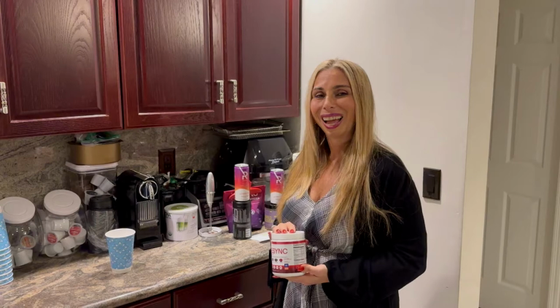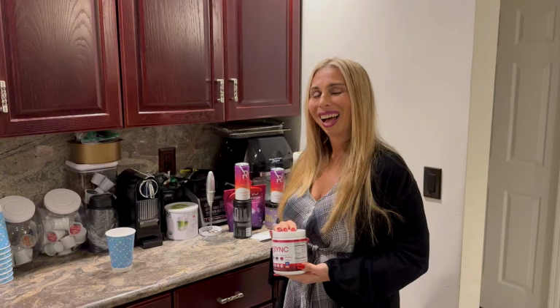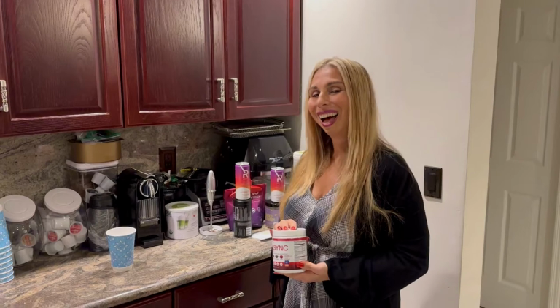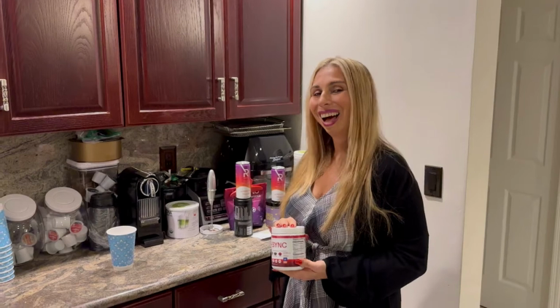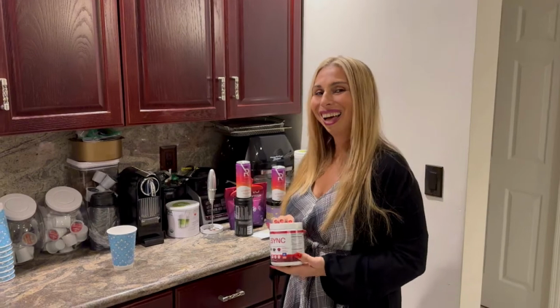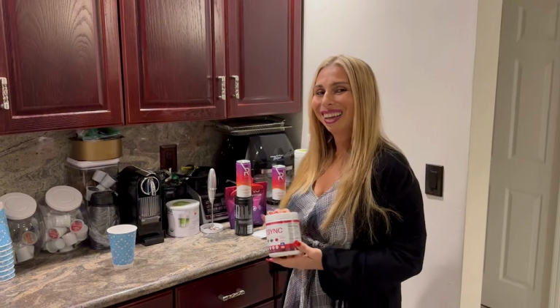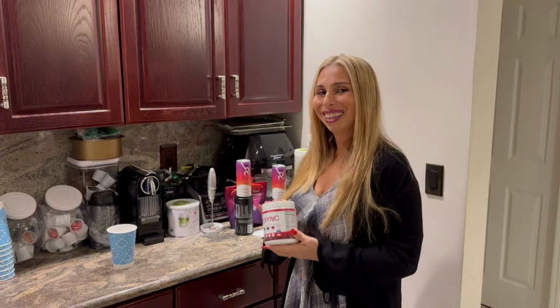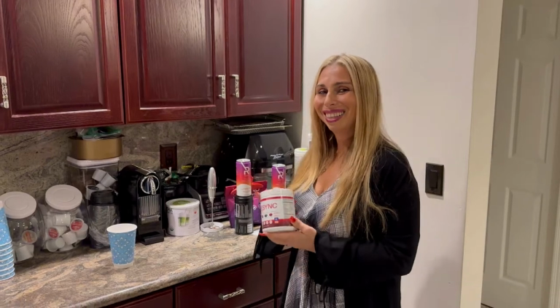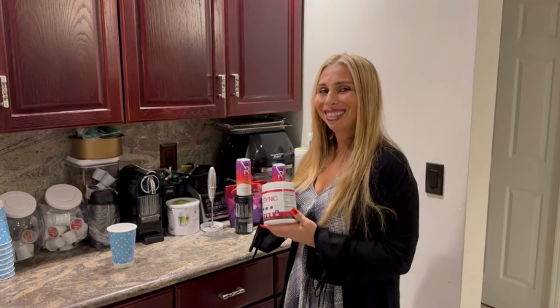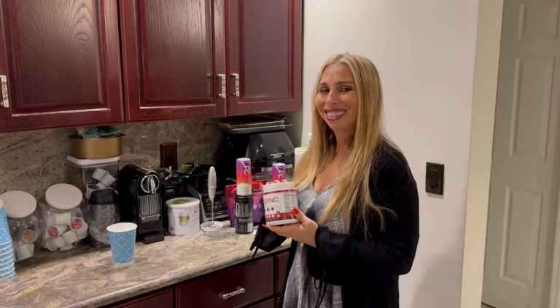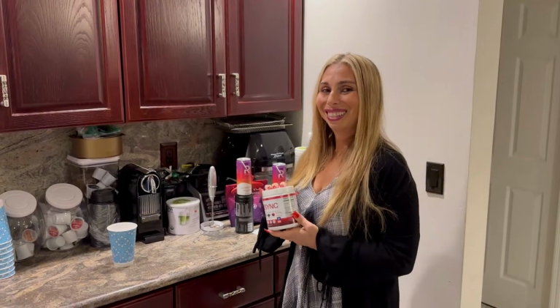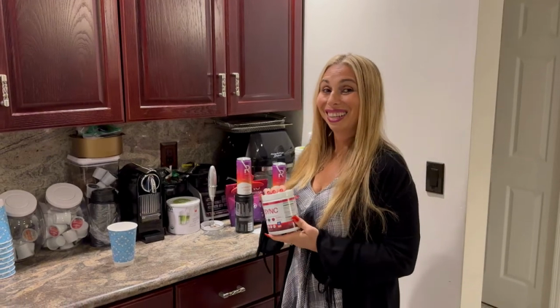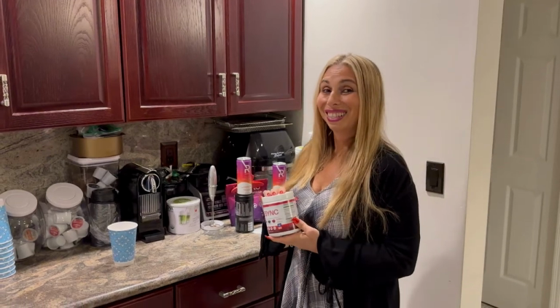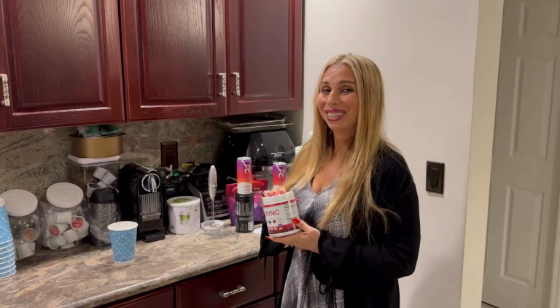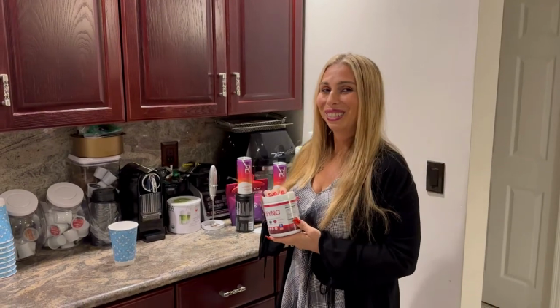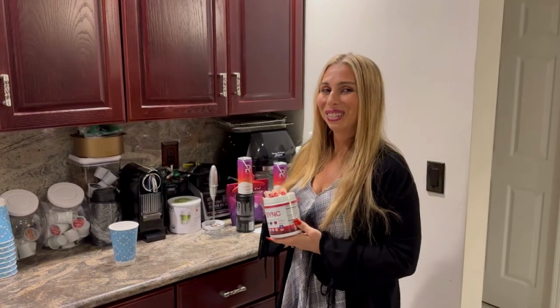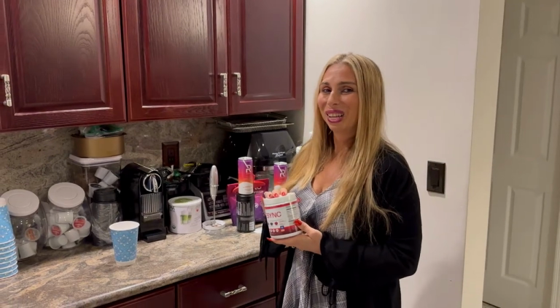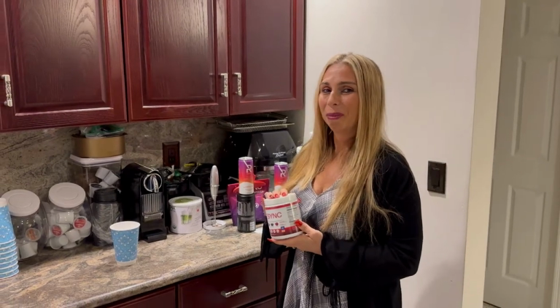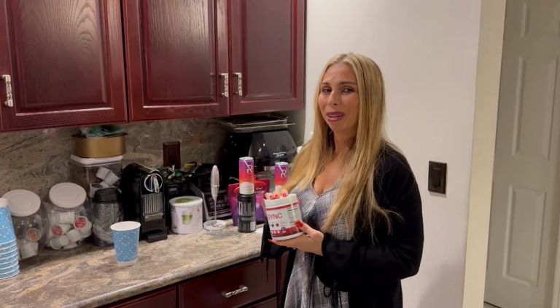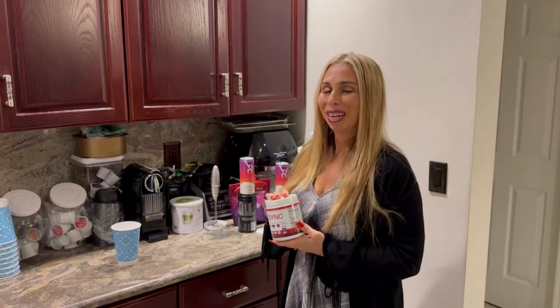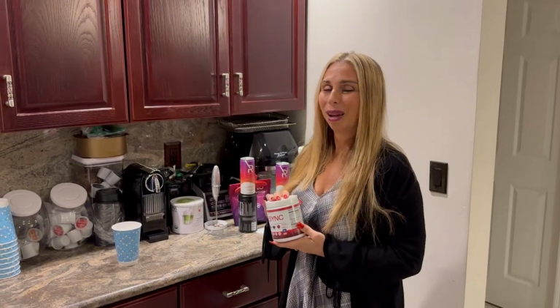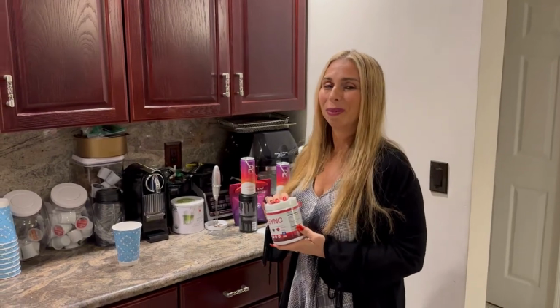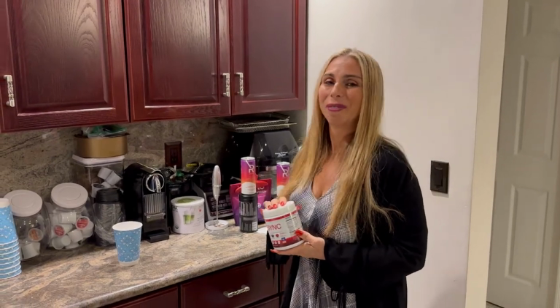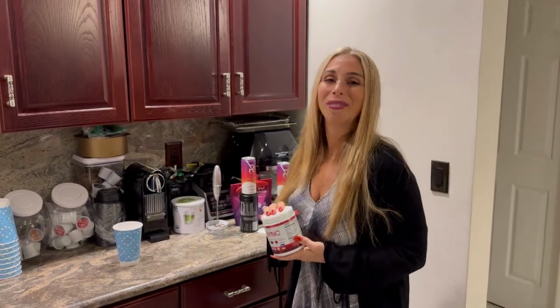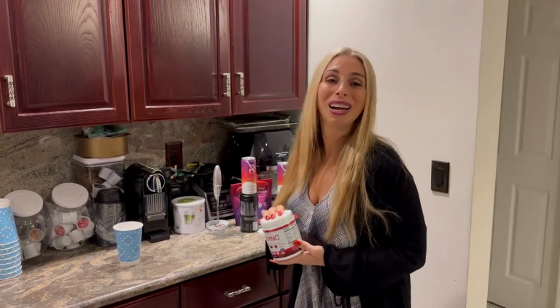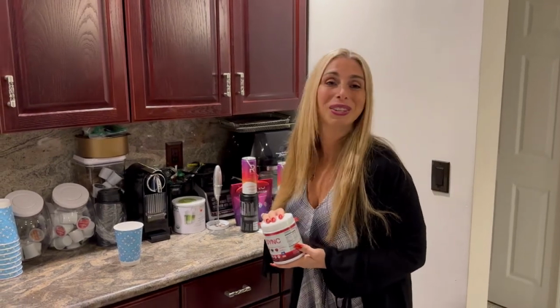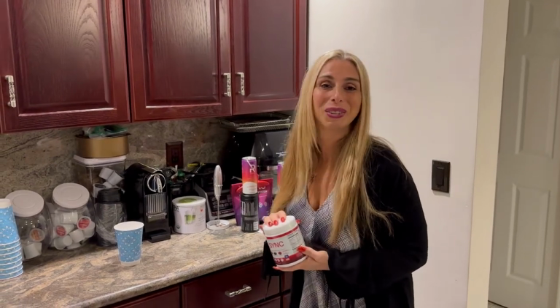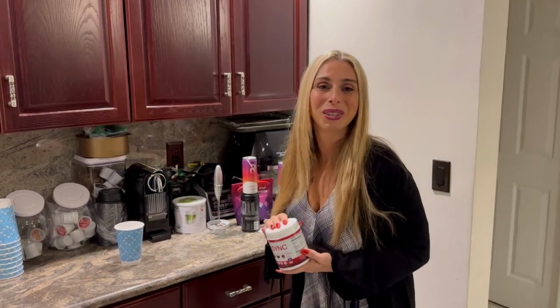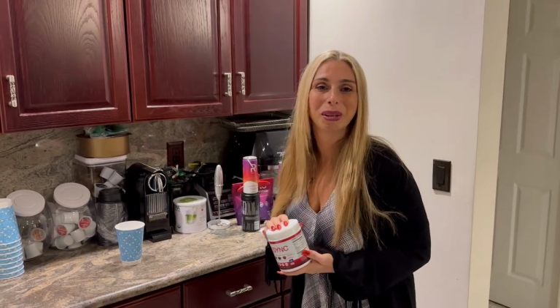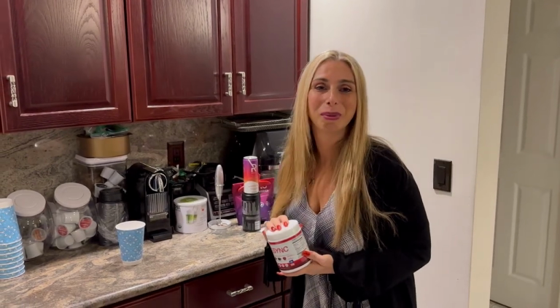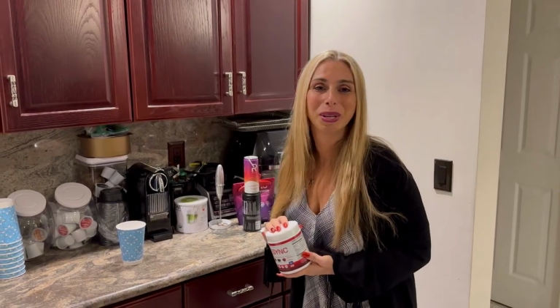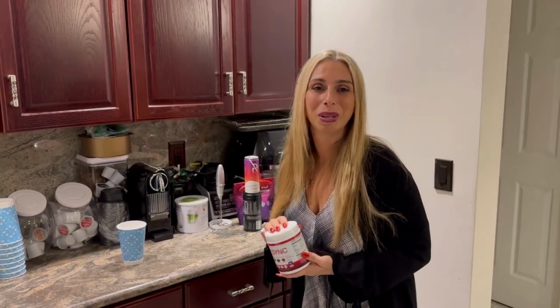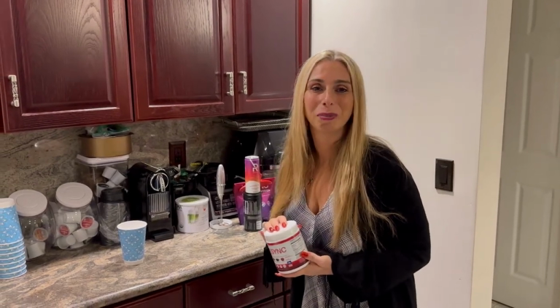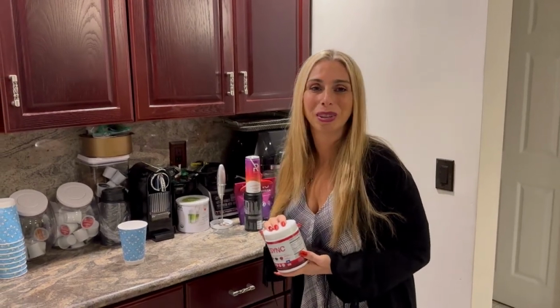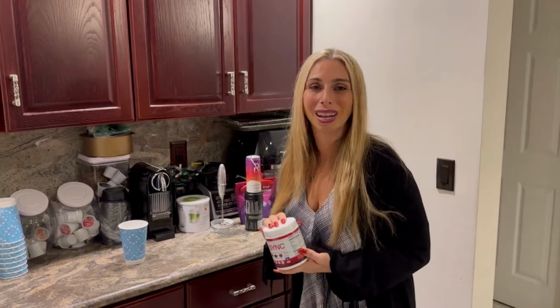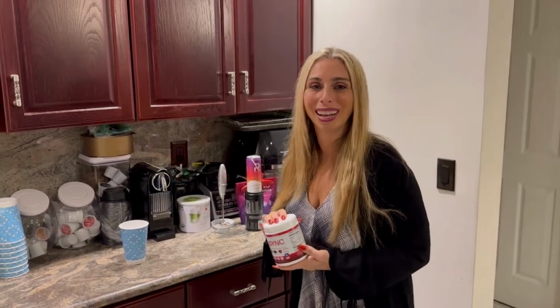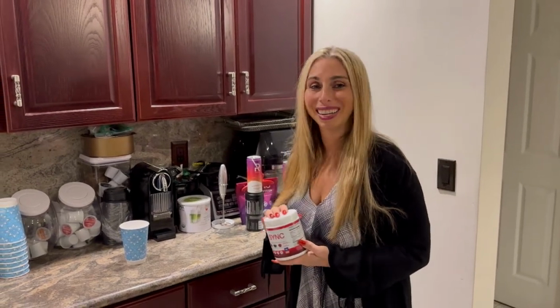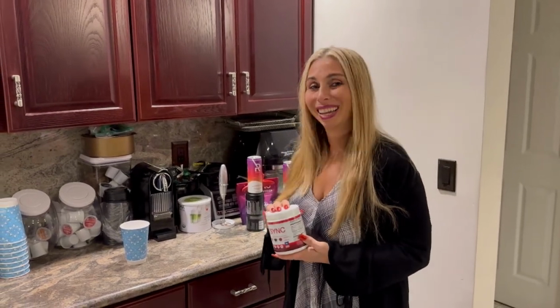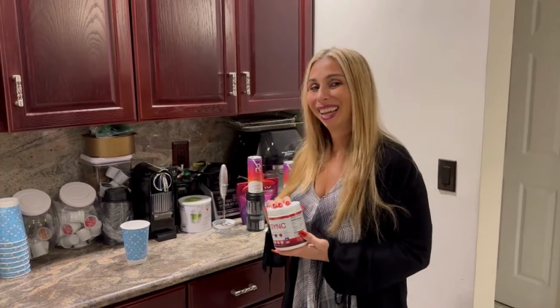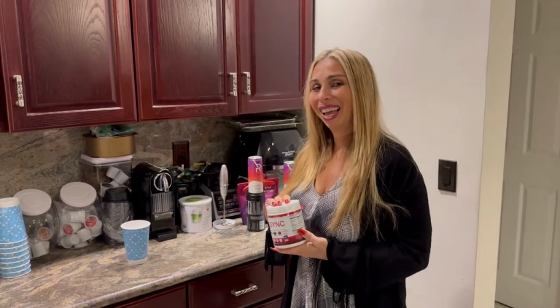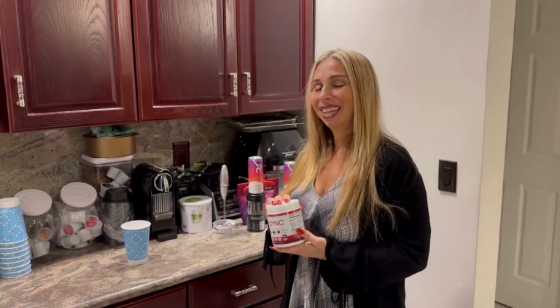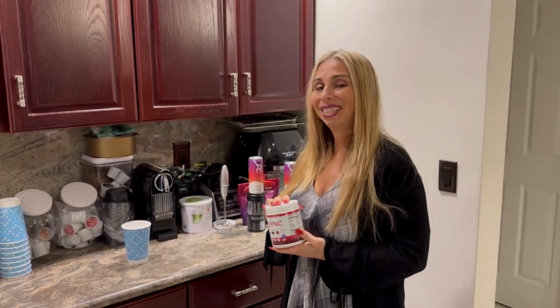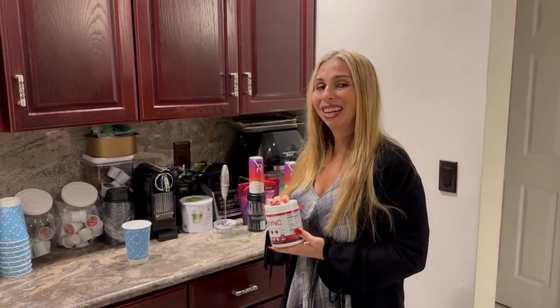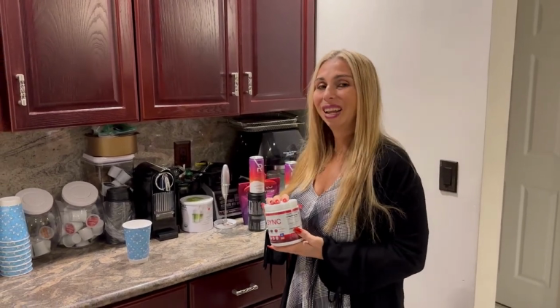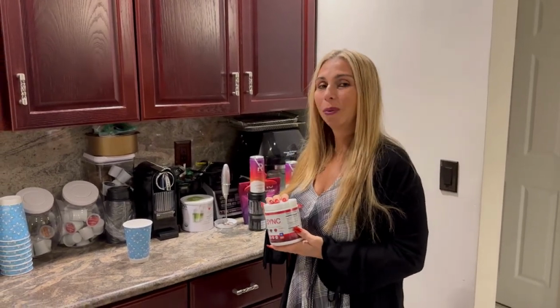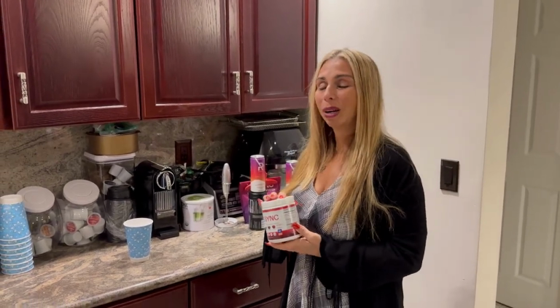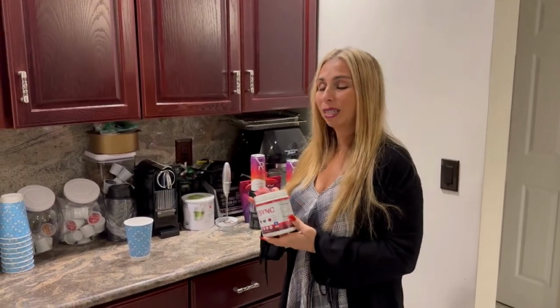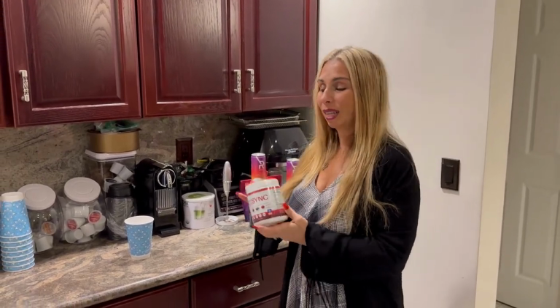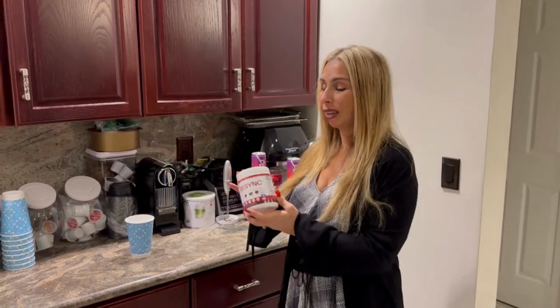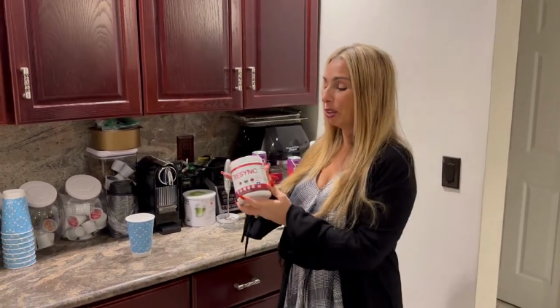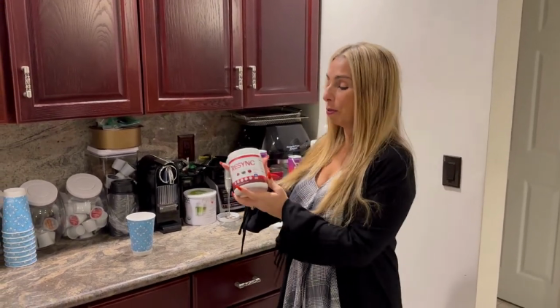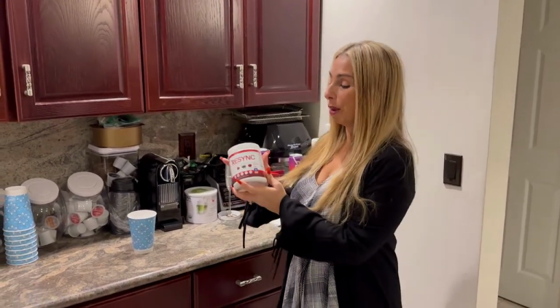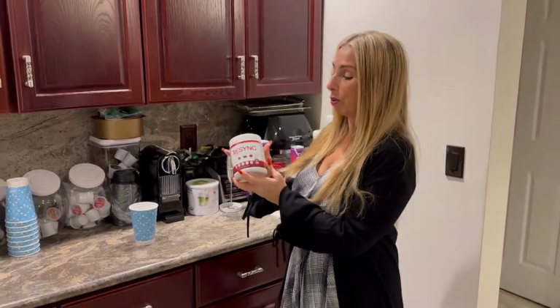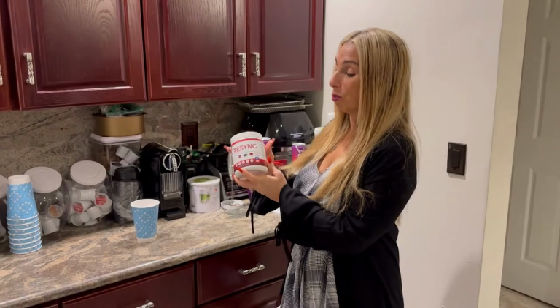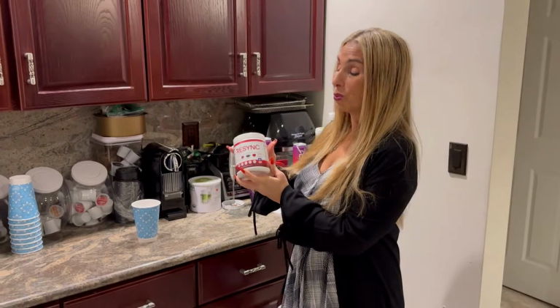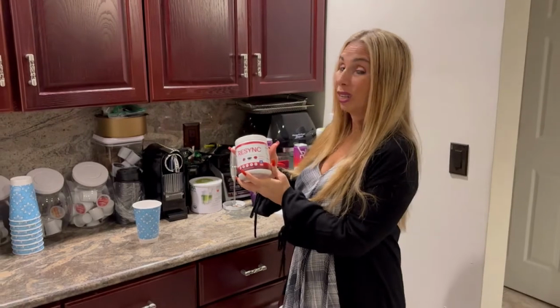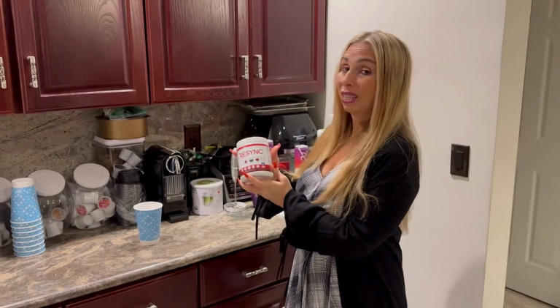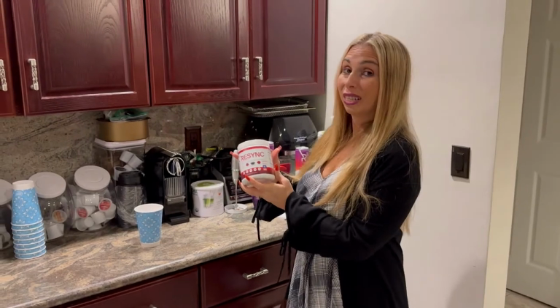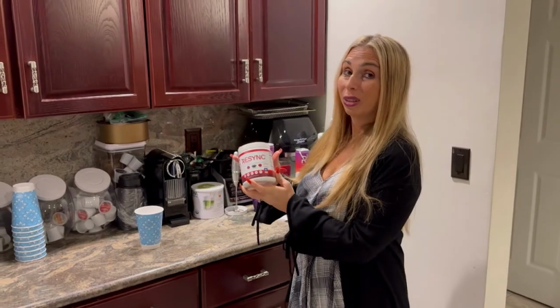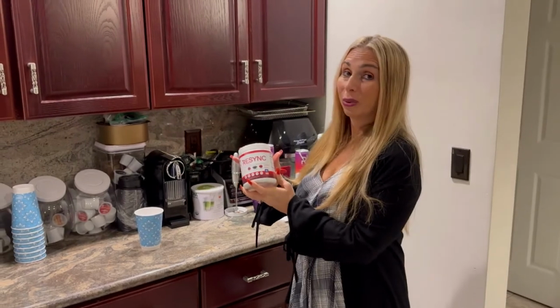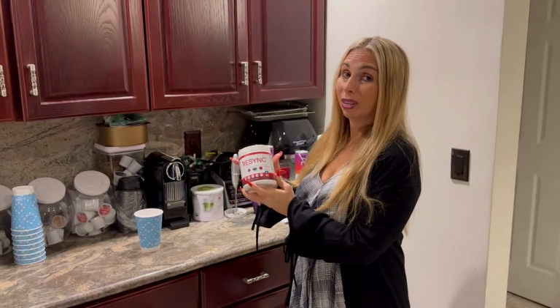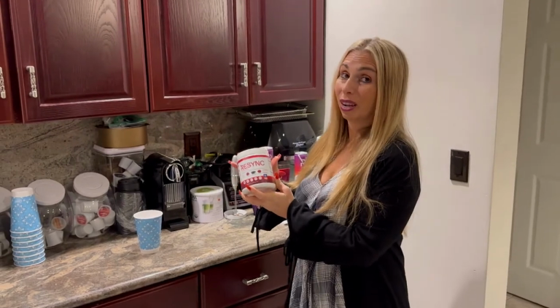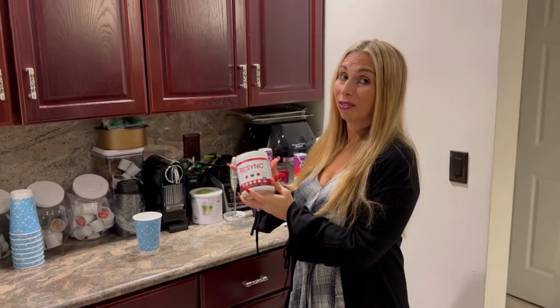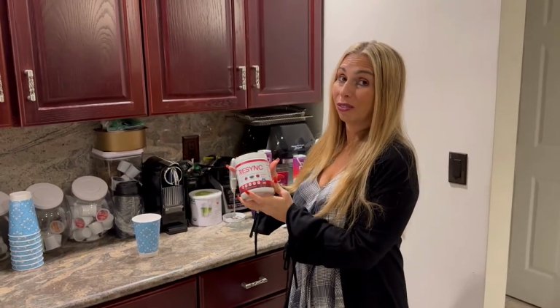Hi, this is Stacey Tillemi, and I'm the founder of The Complete Herbal Guide, and today I want to tell you about Re-Sync Recovery.